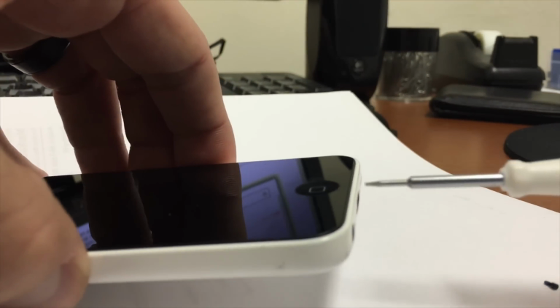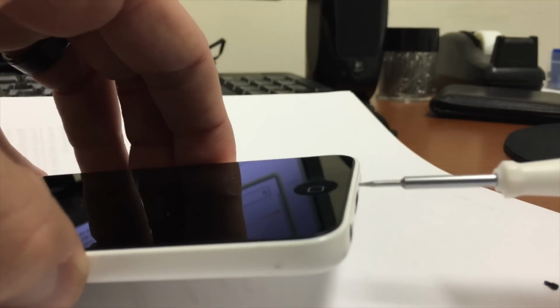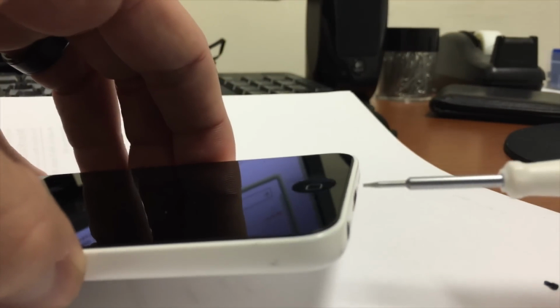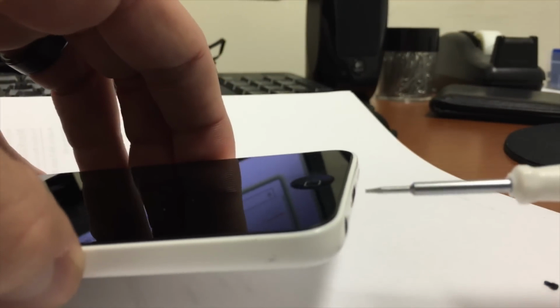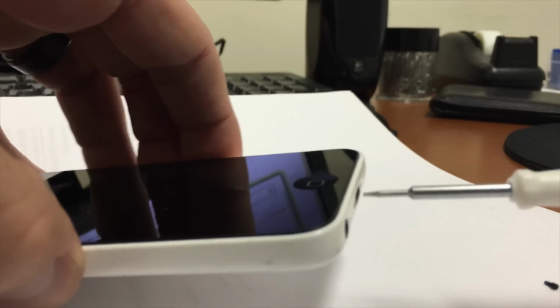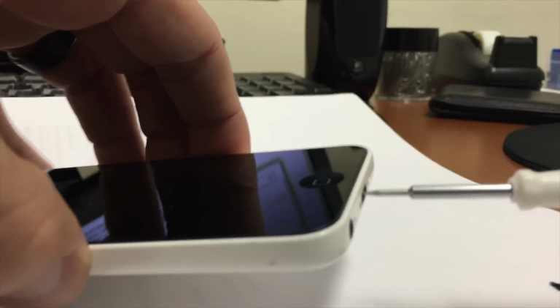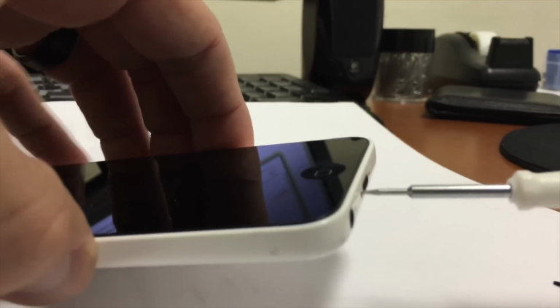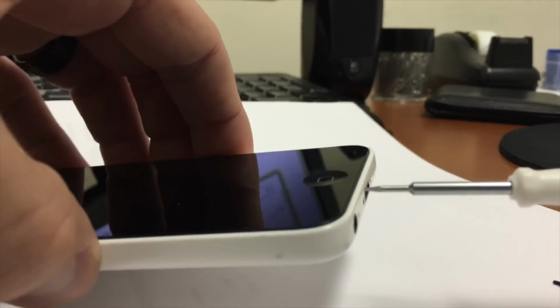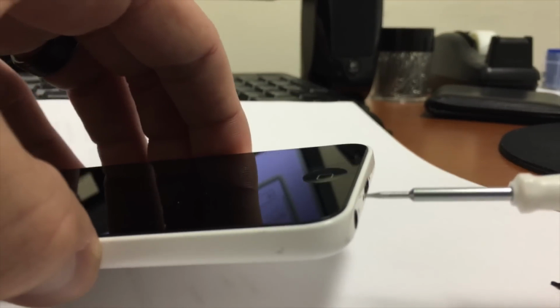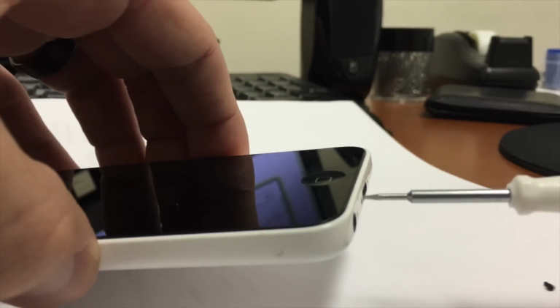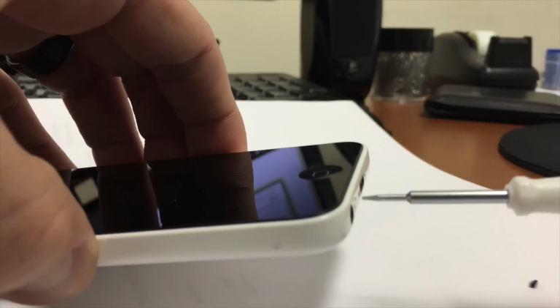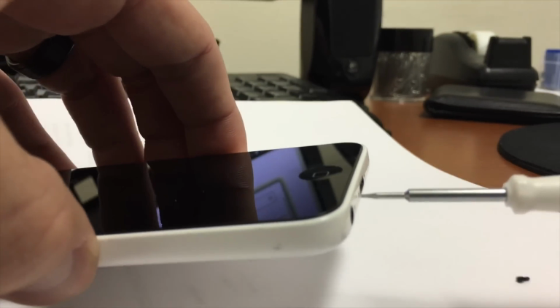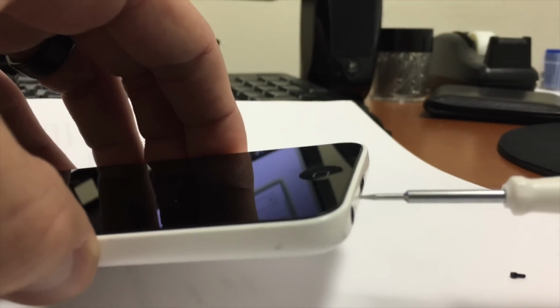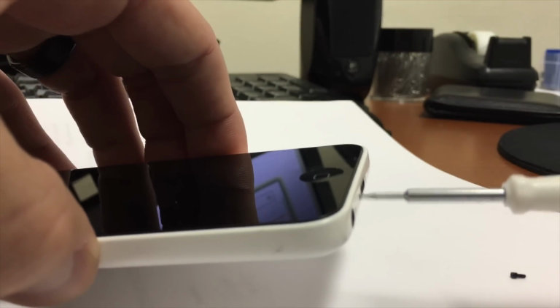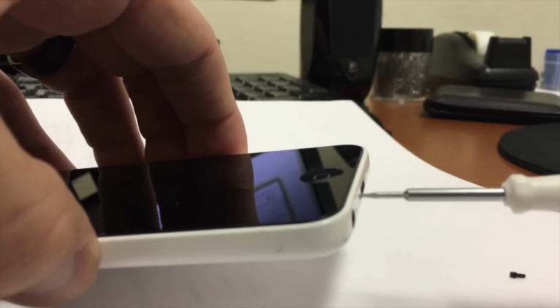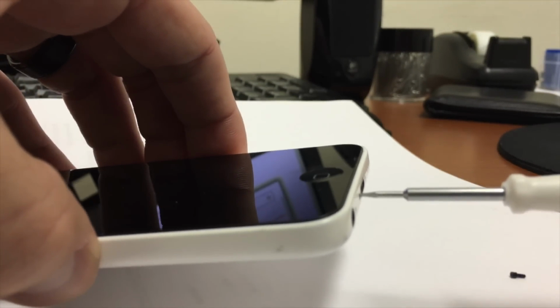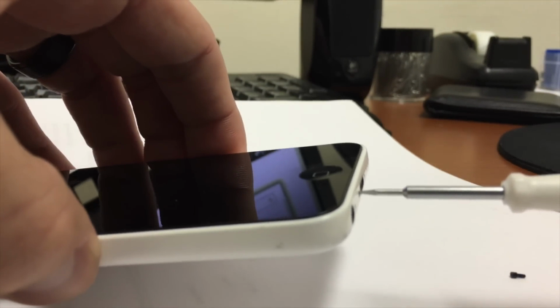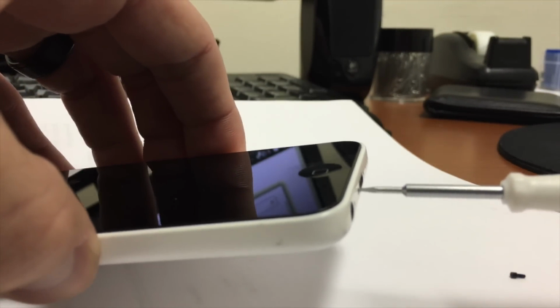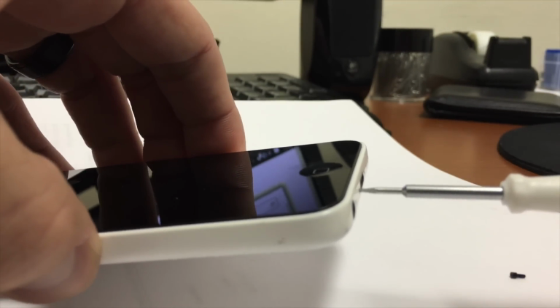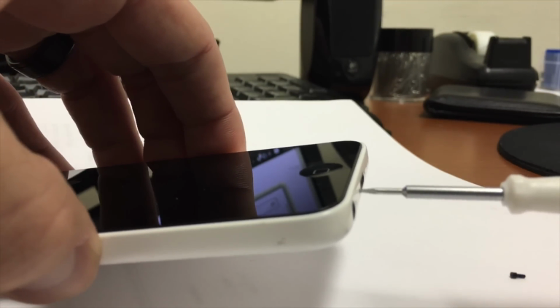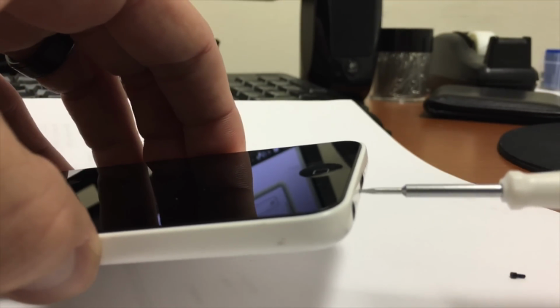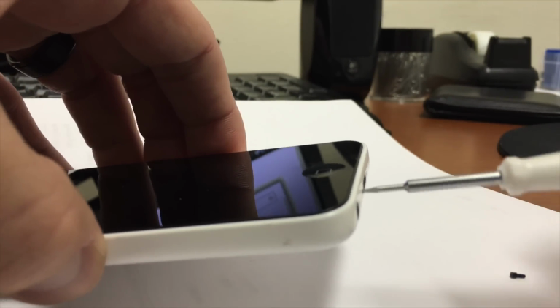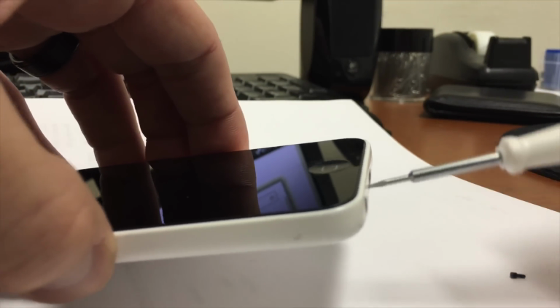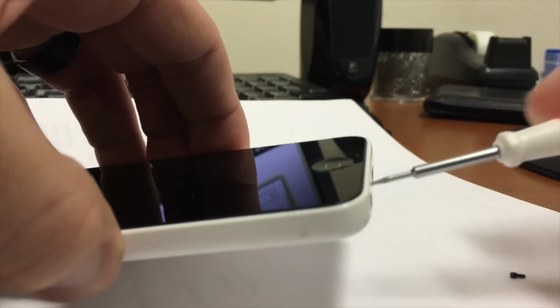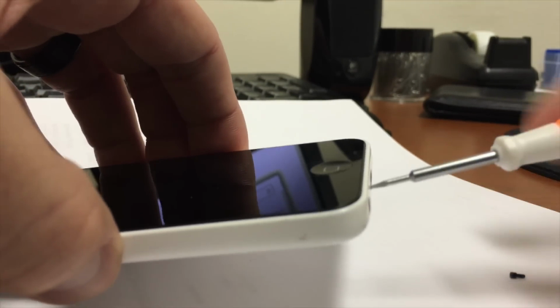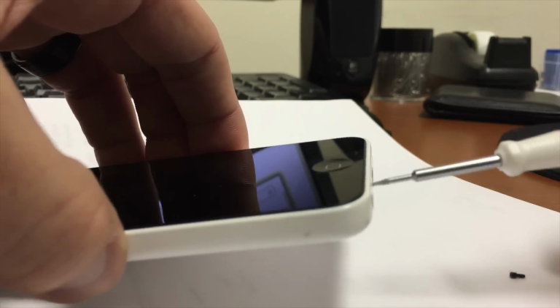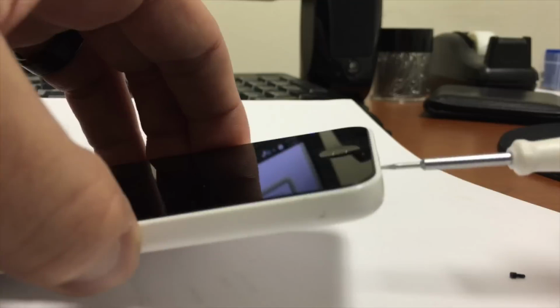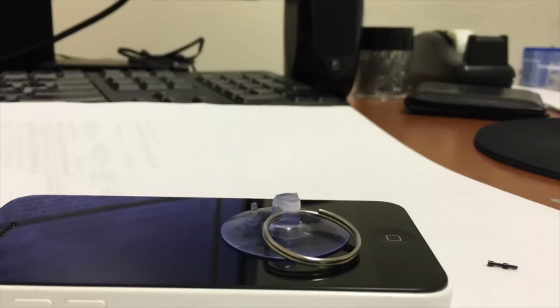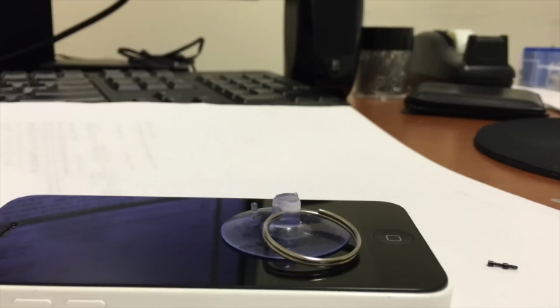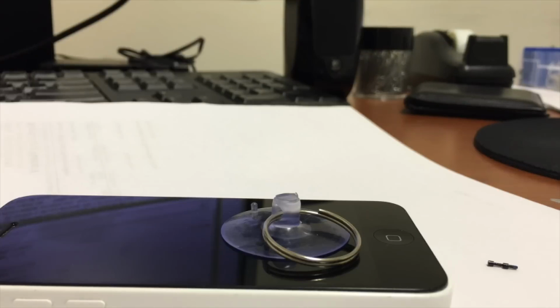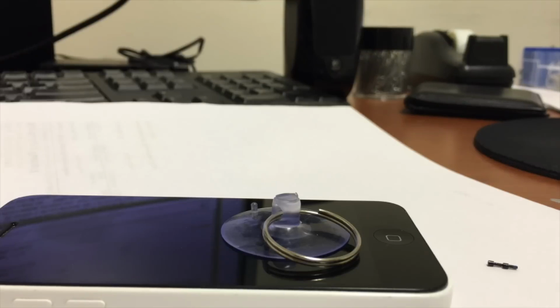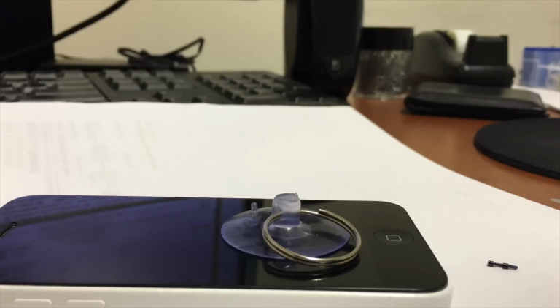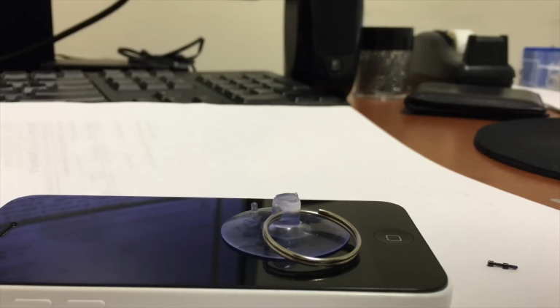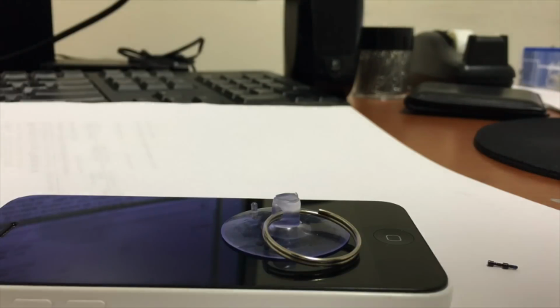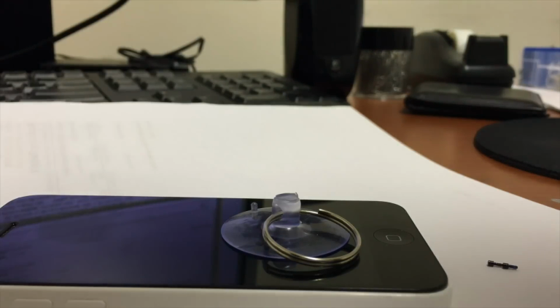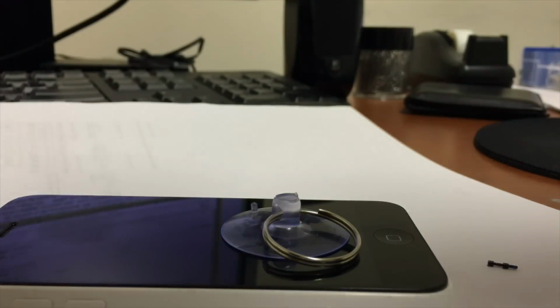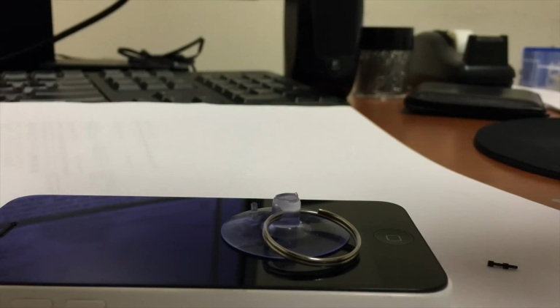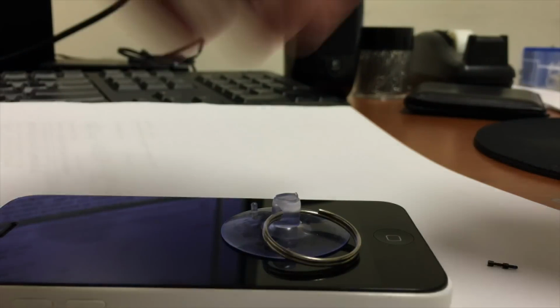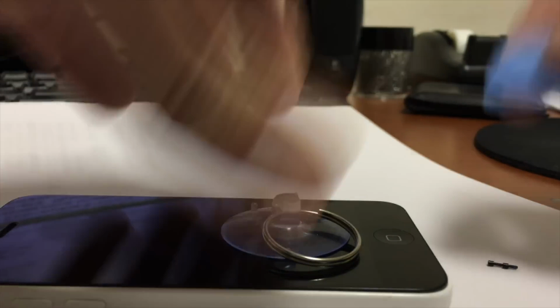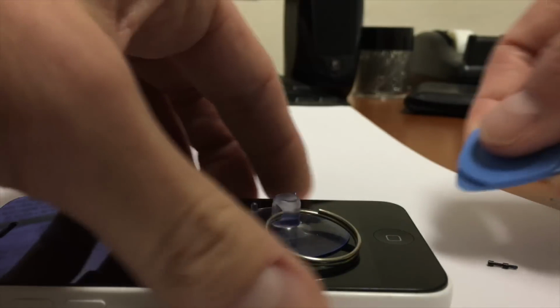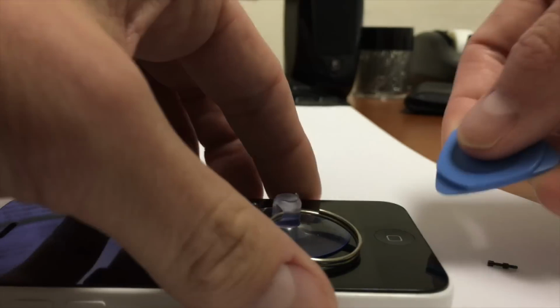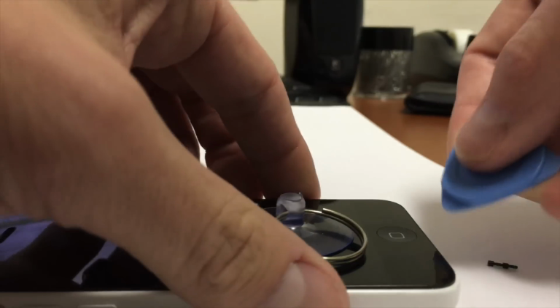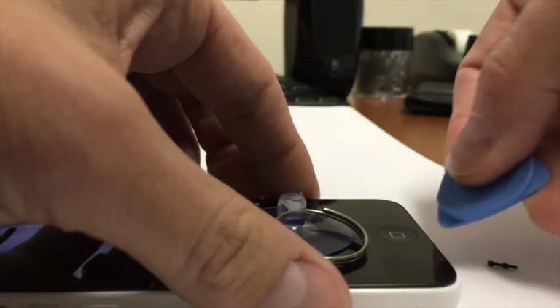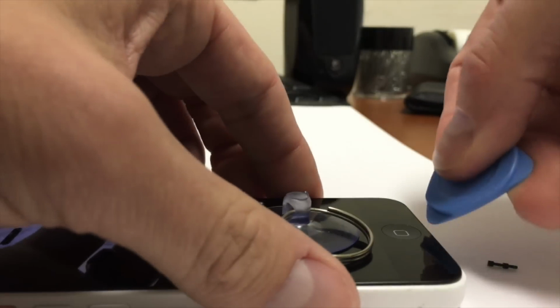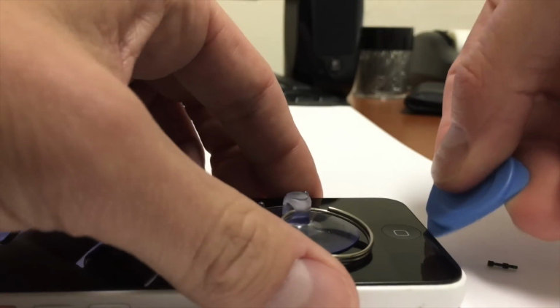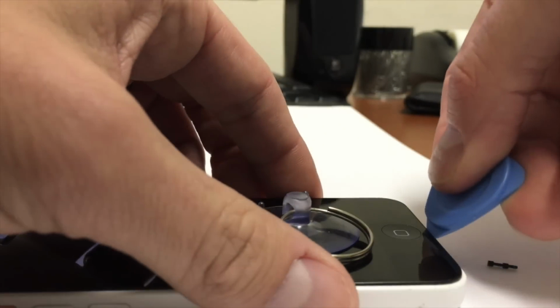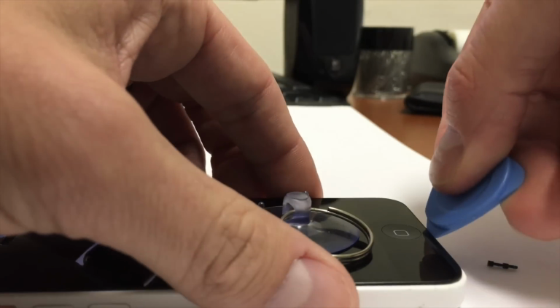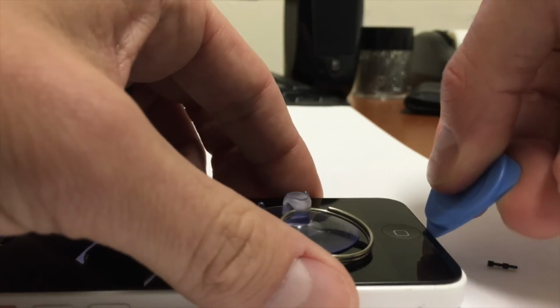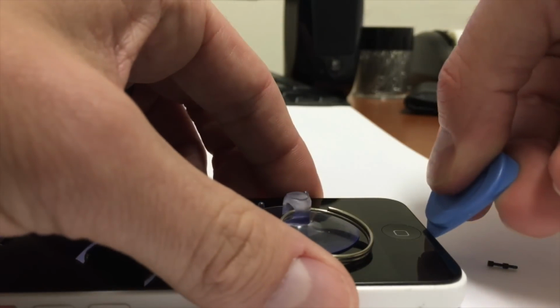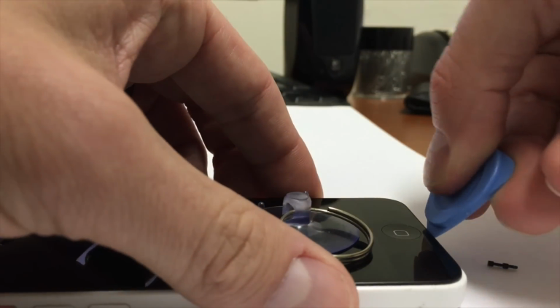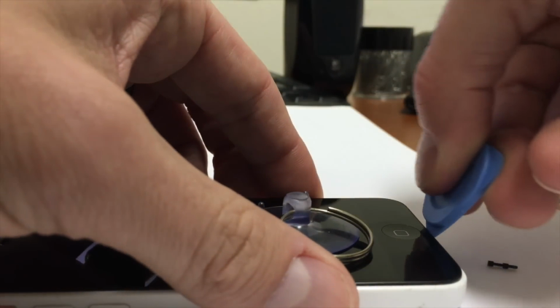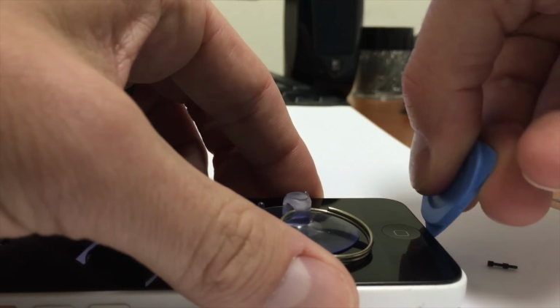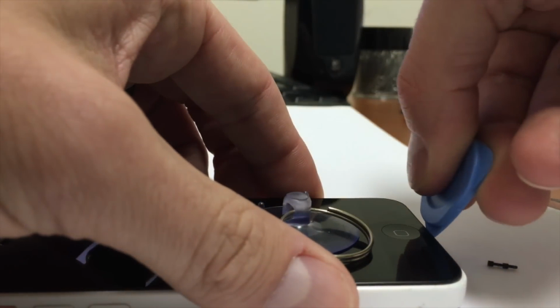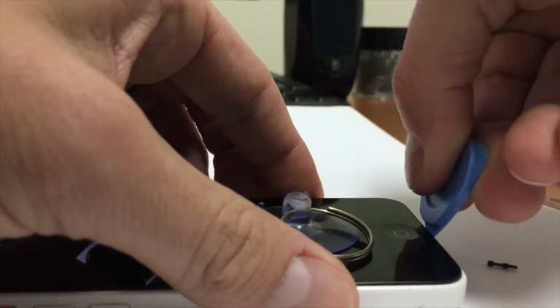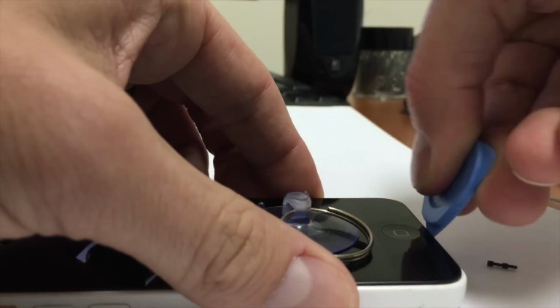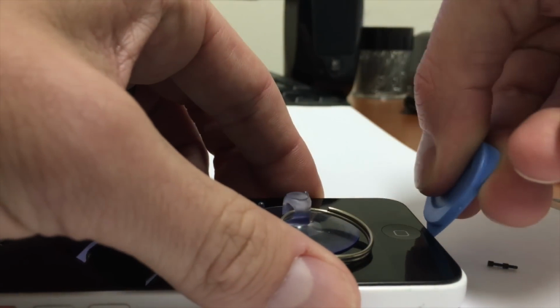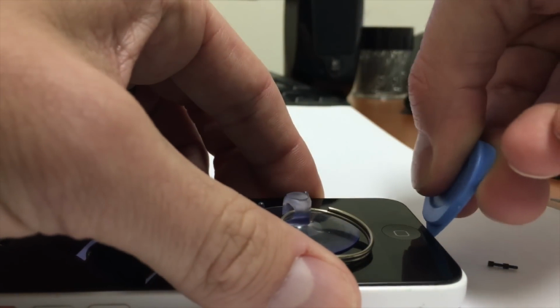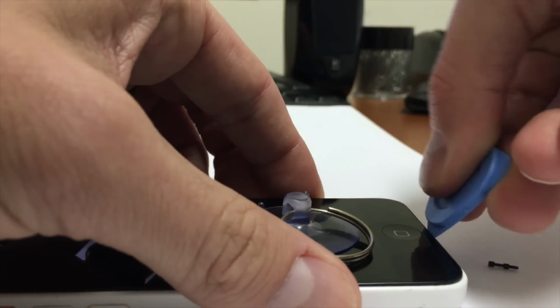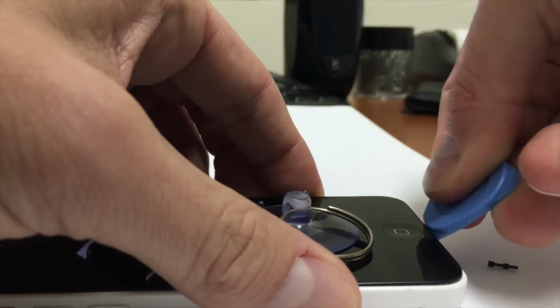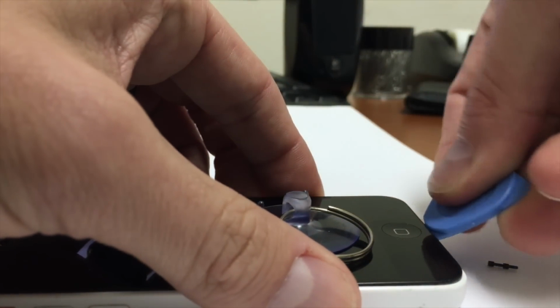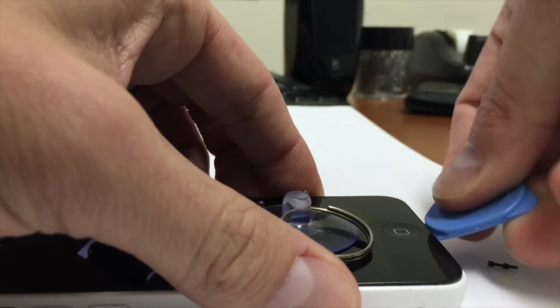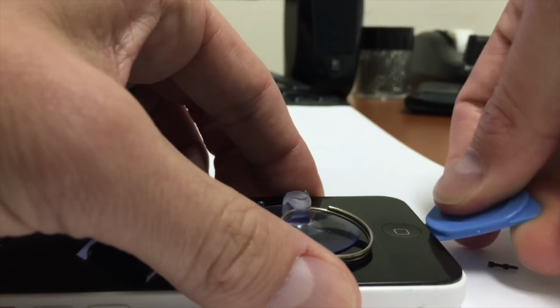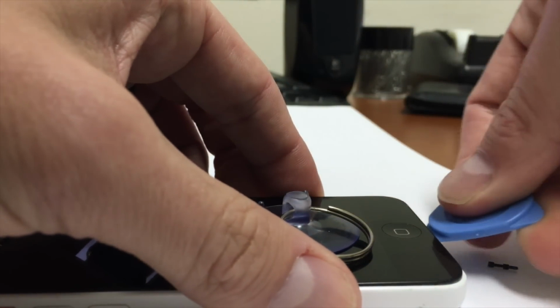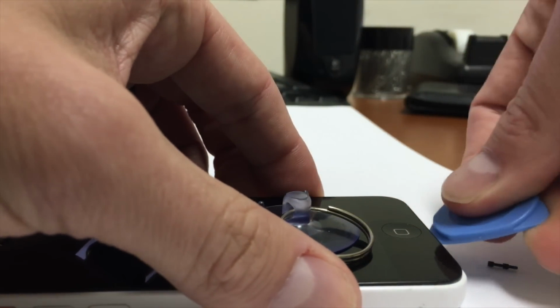First, remove the two 3.8x30mm pentalobe screws right next to the lightning connector. Next, grab a suction cup and a plastic pry to remove the display assembly.